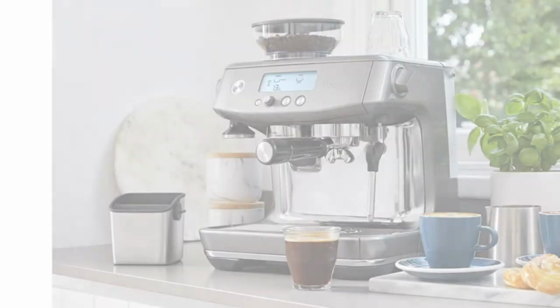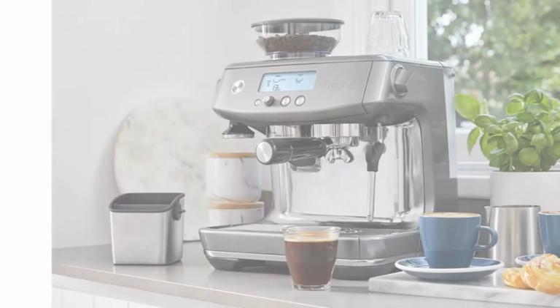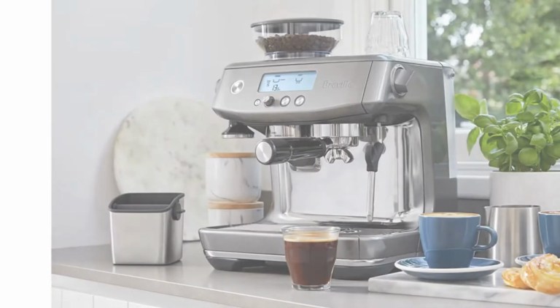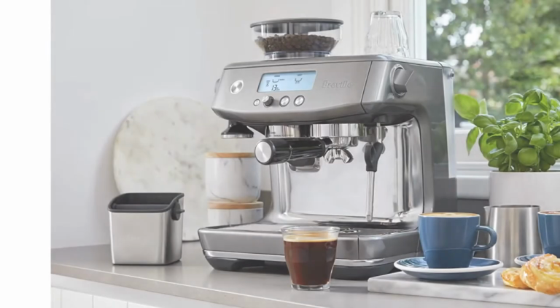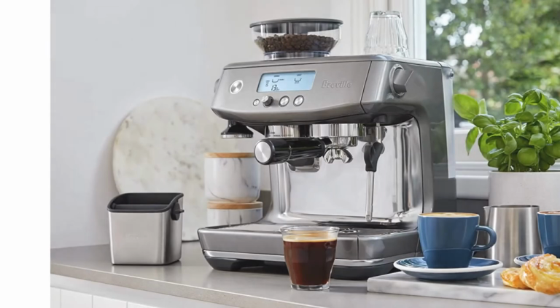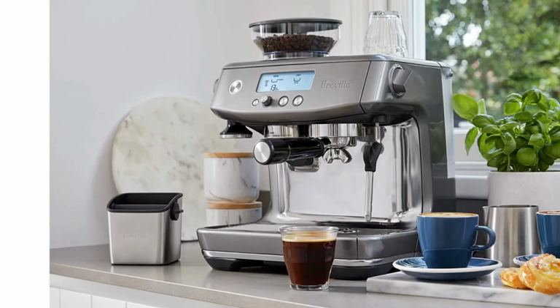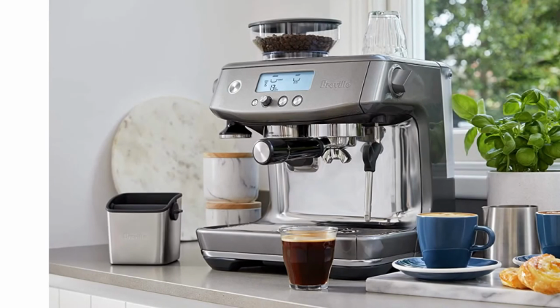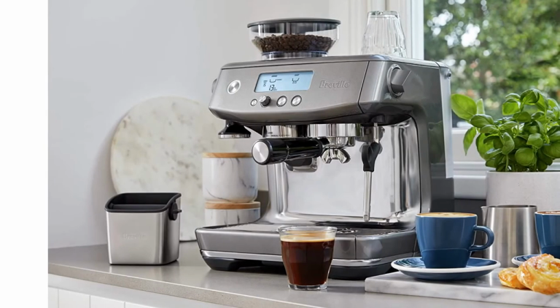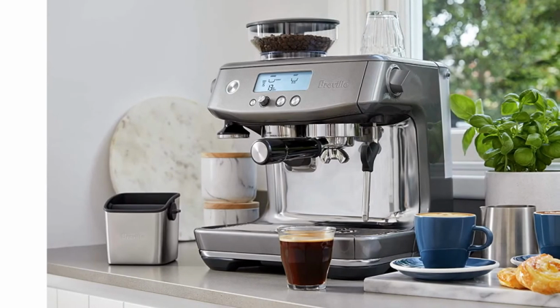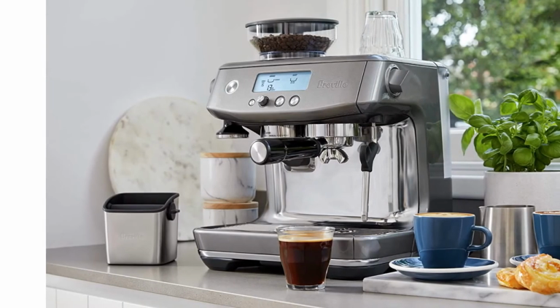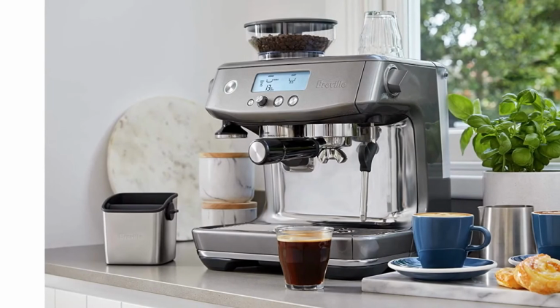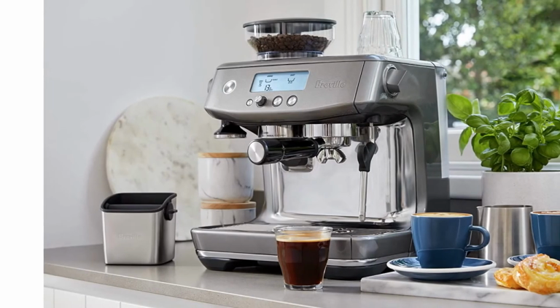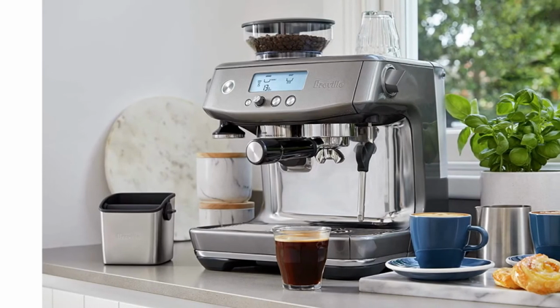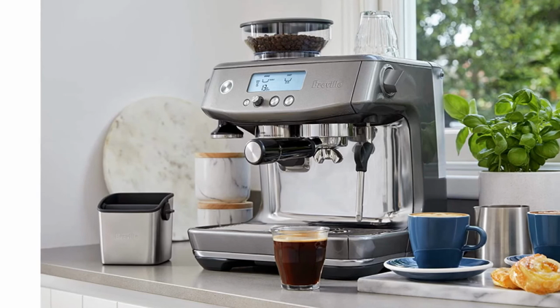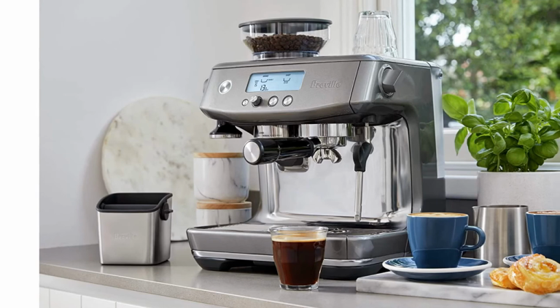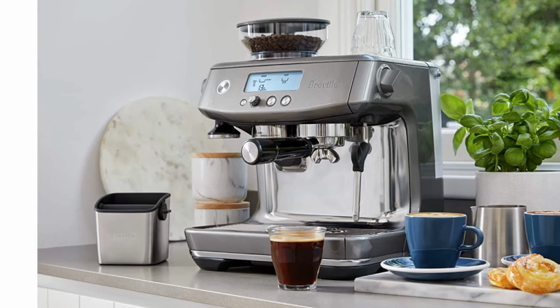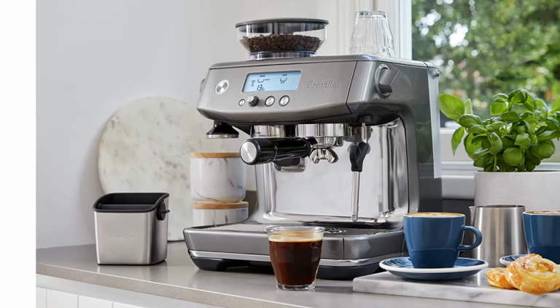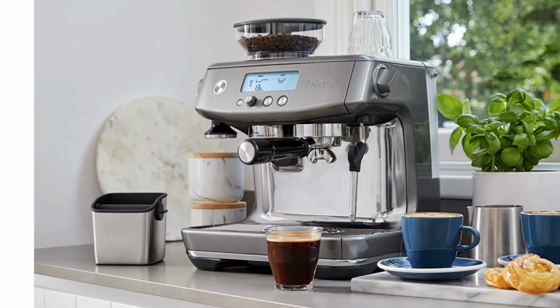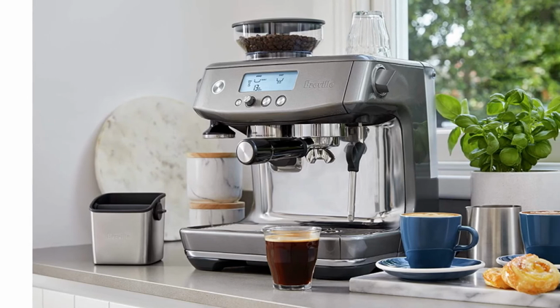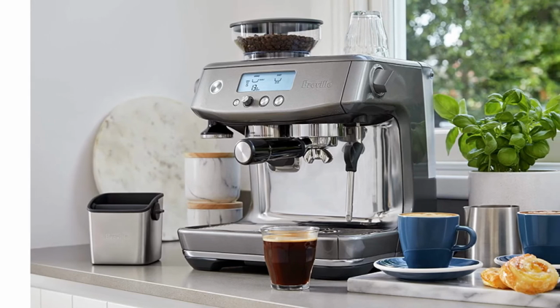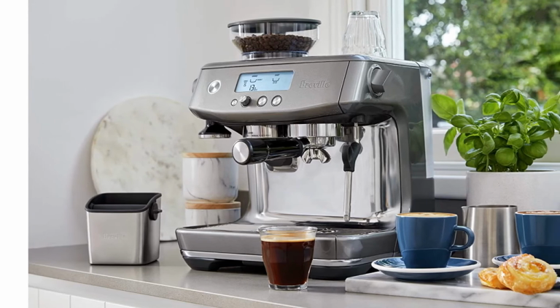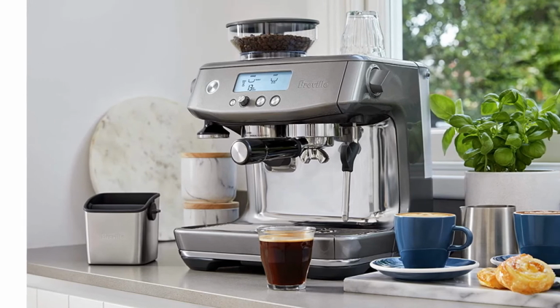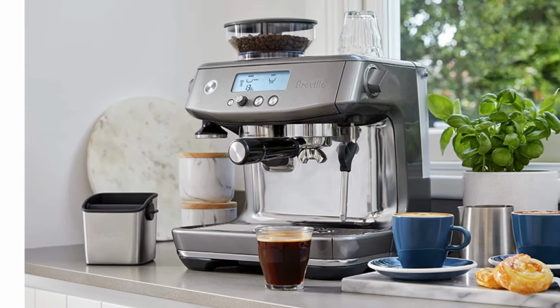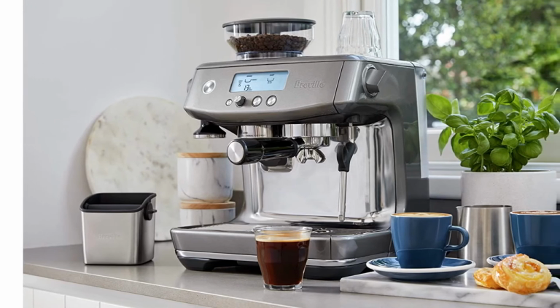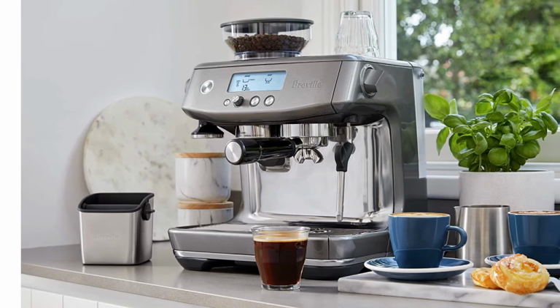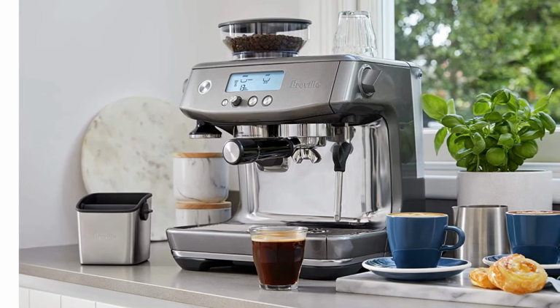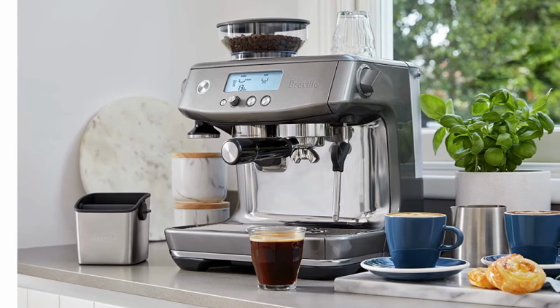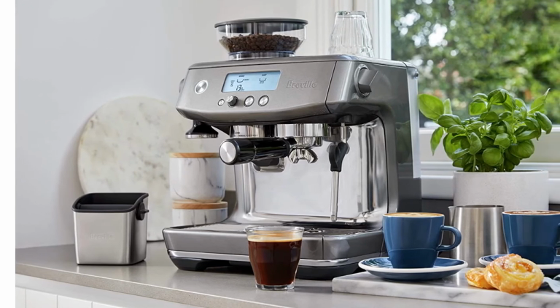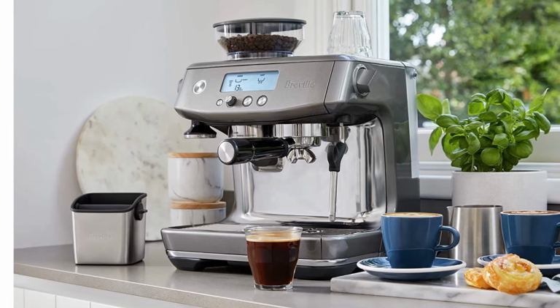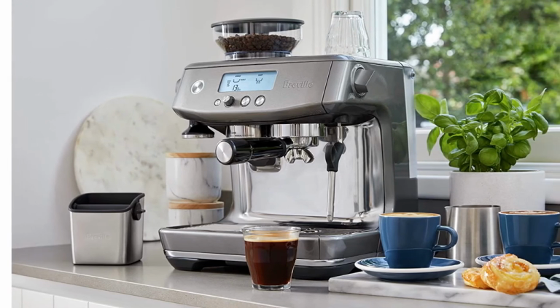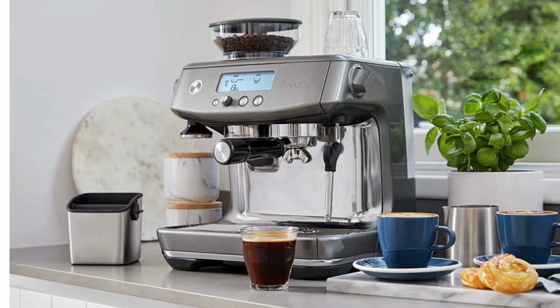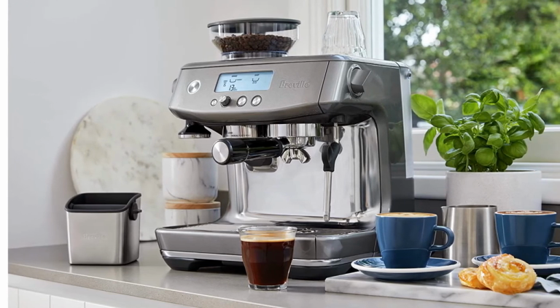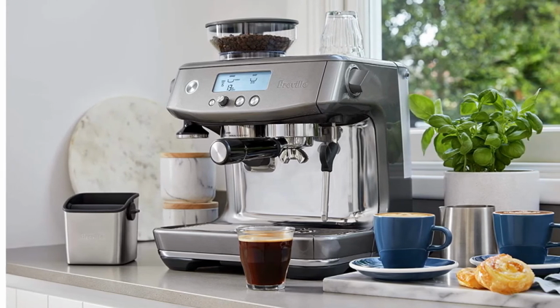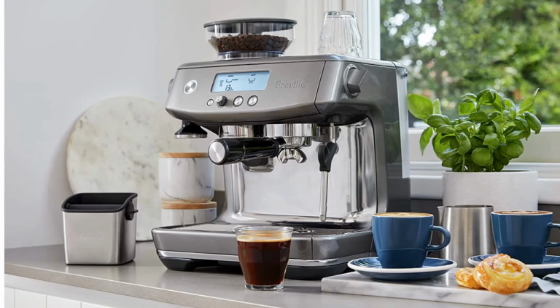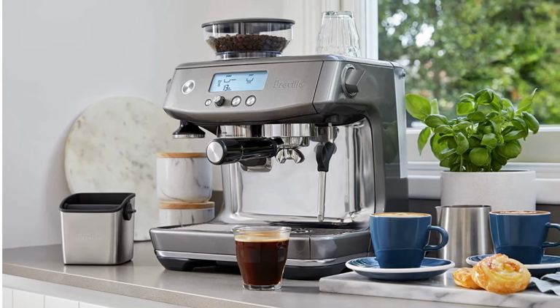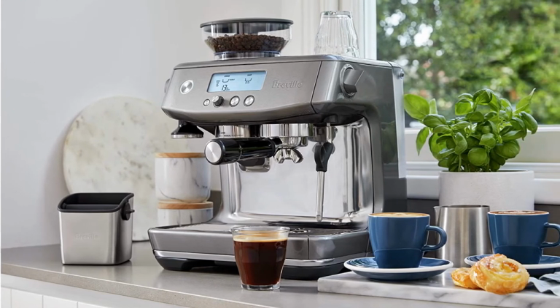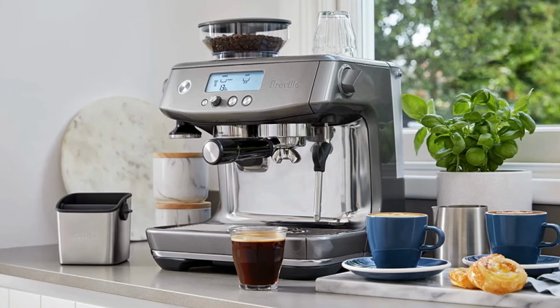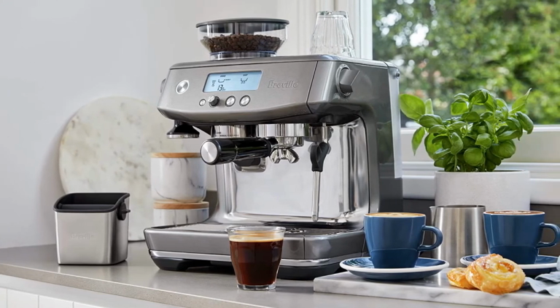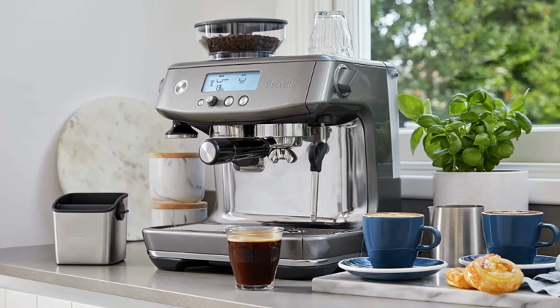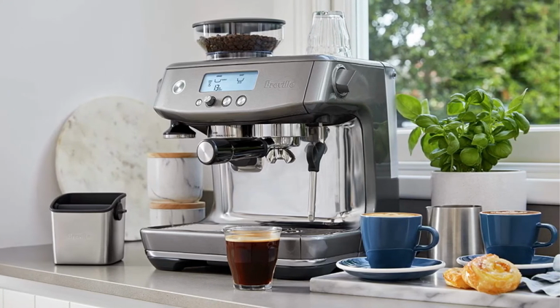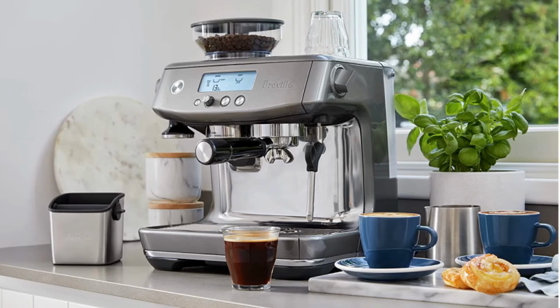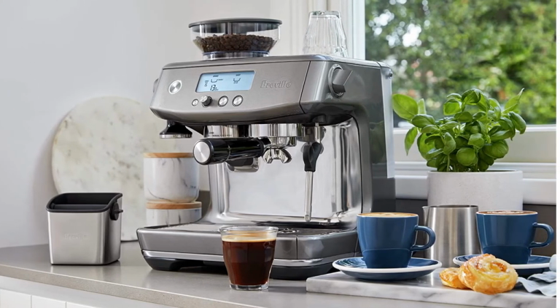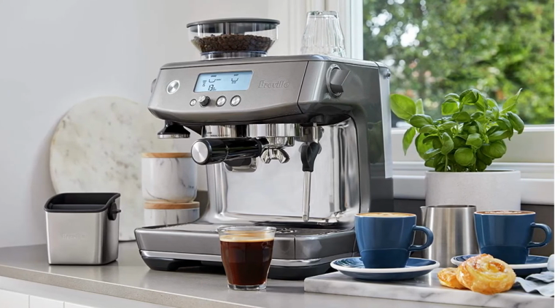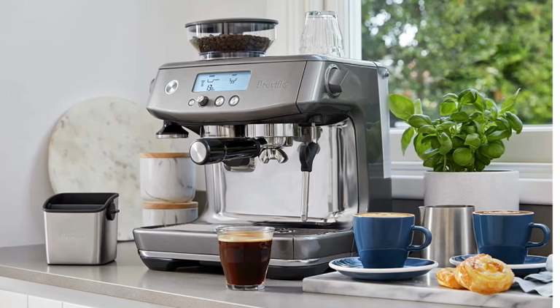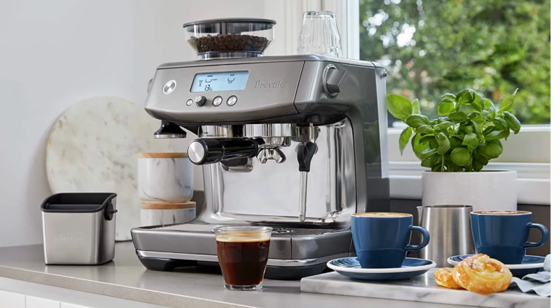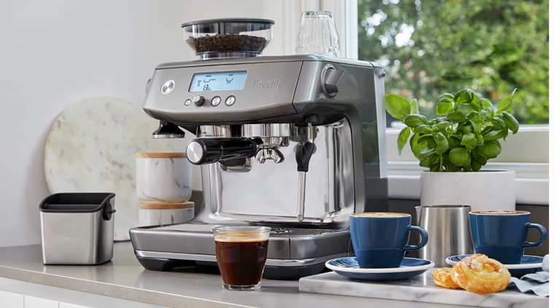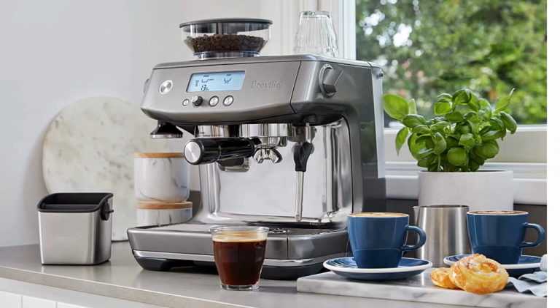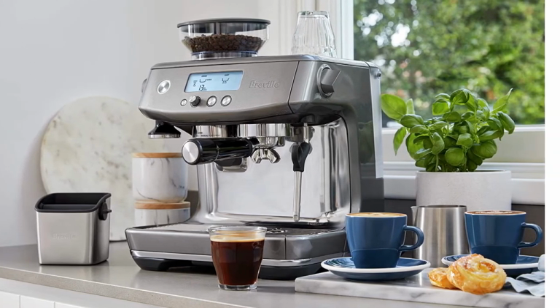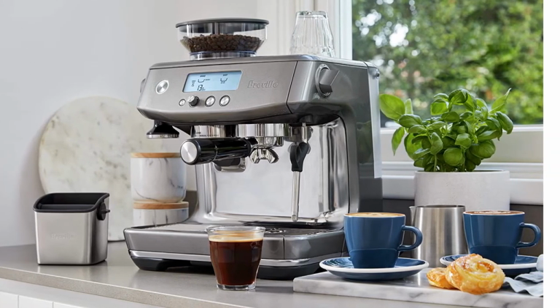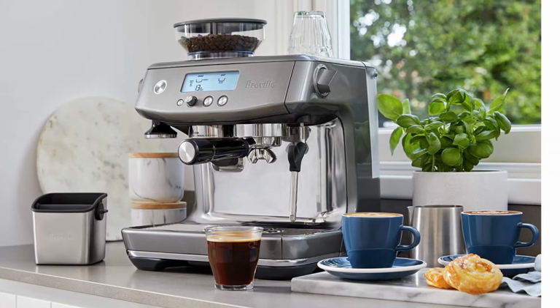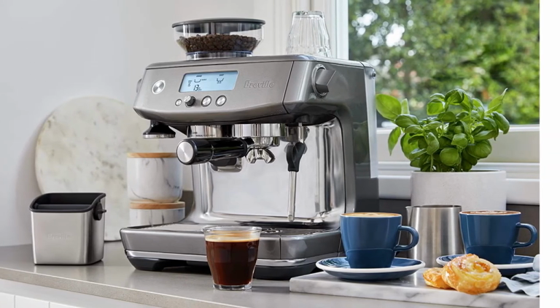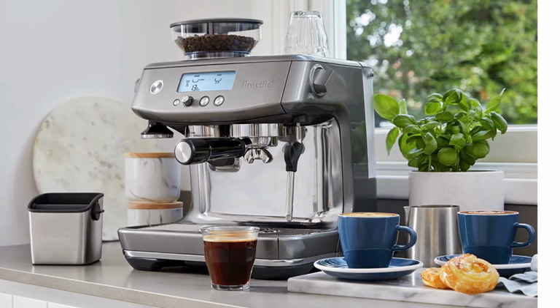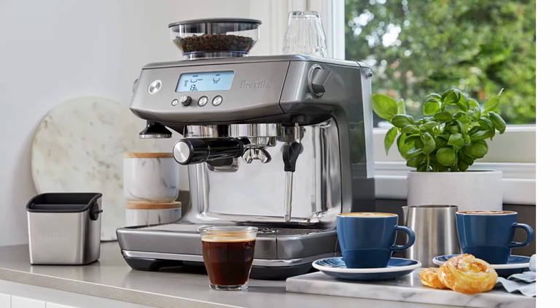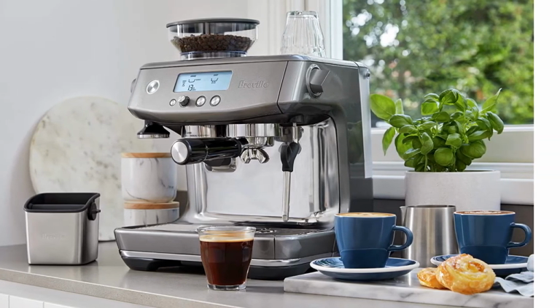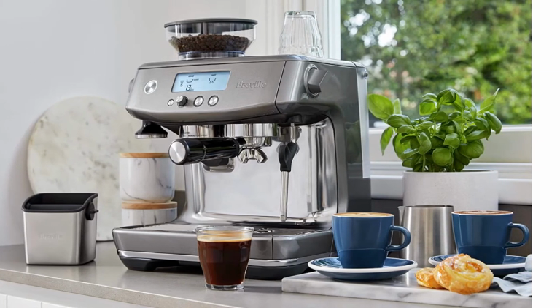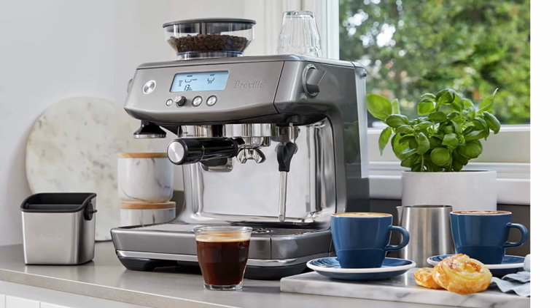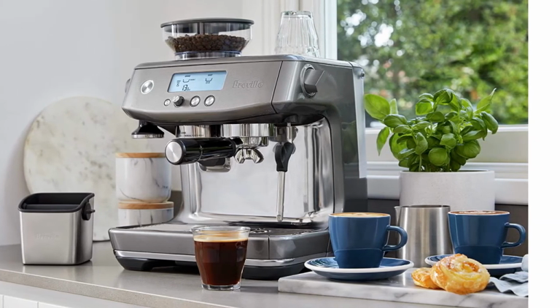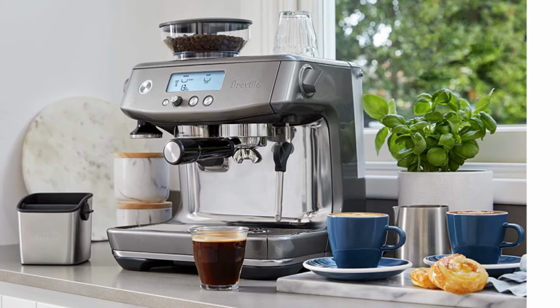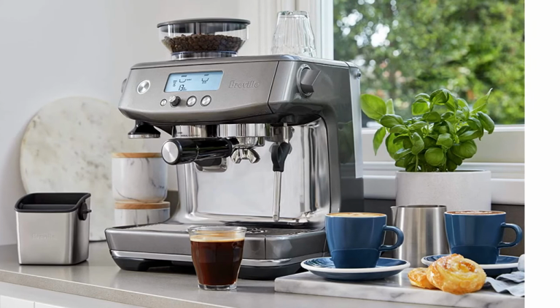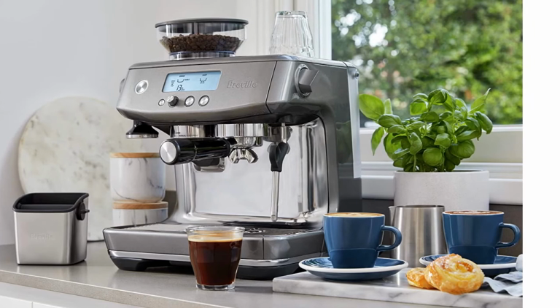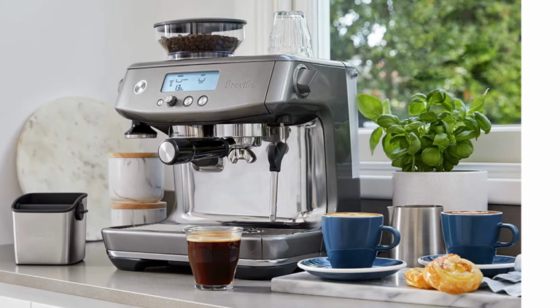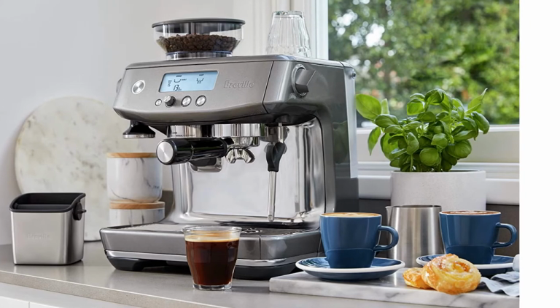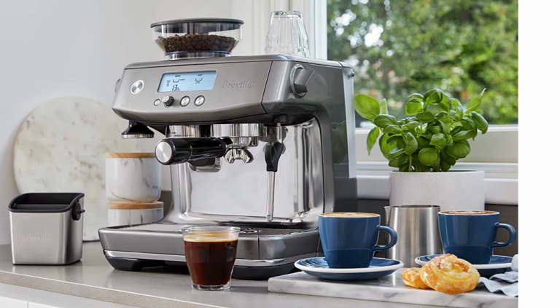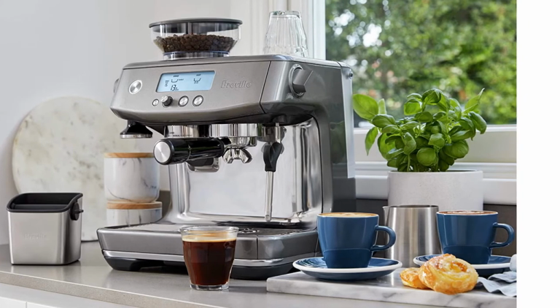The screen provides progress animations and all the precise information you need to make coffee exactly the way you like it, every time.